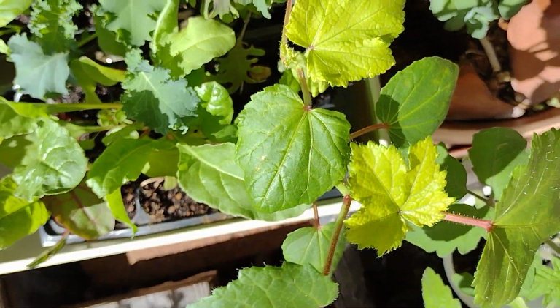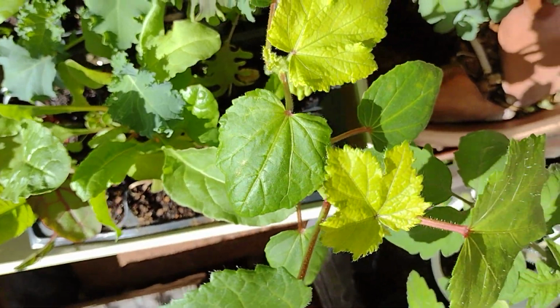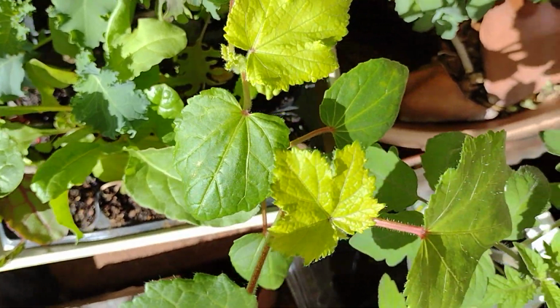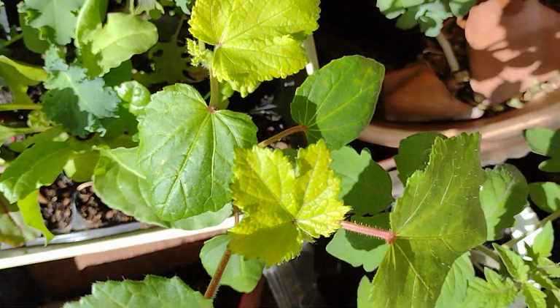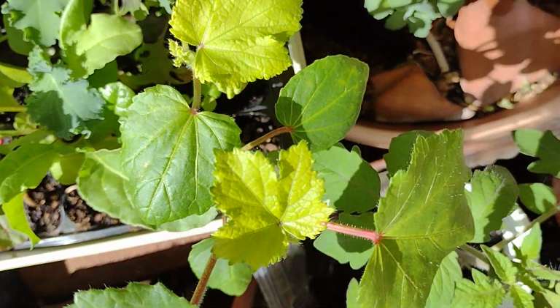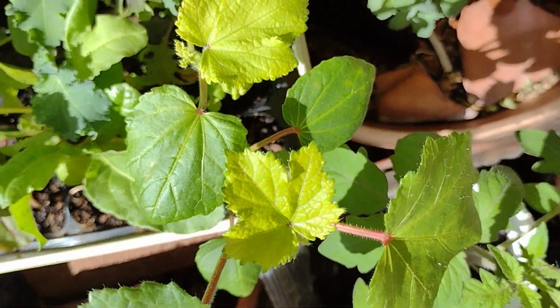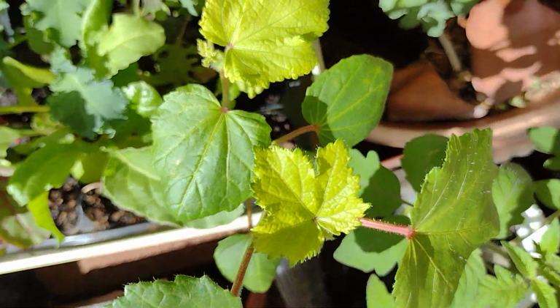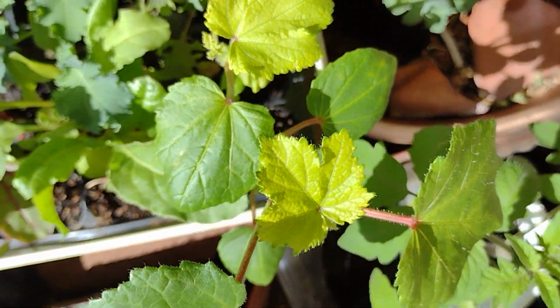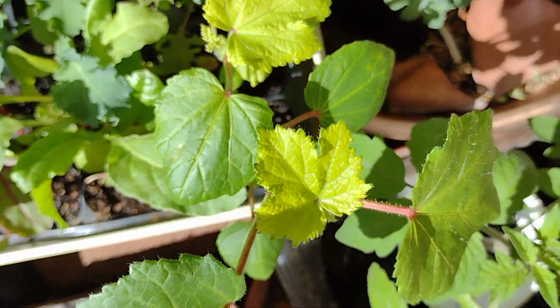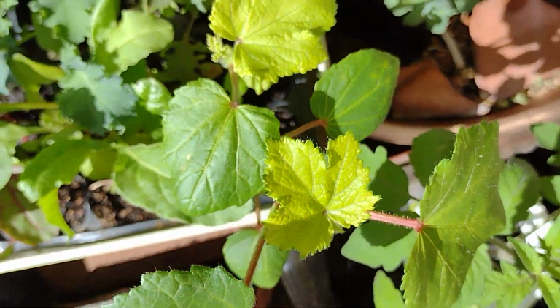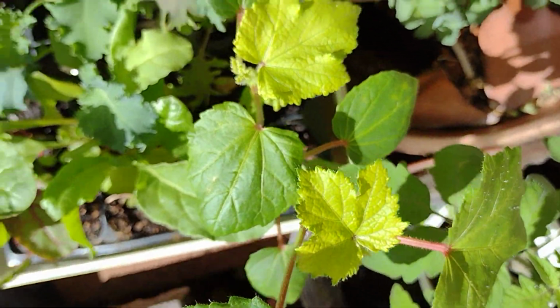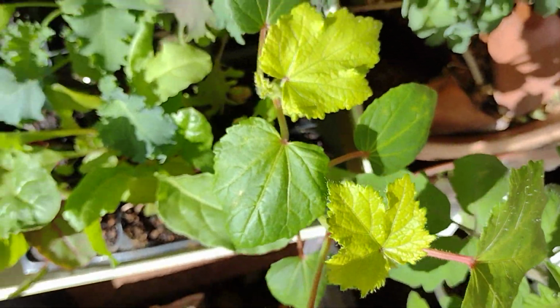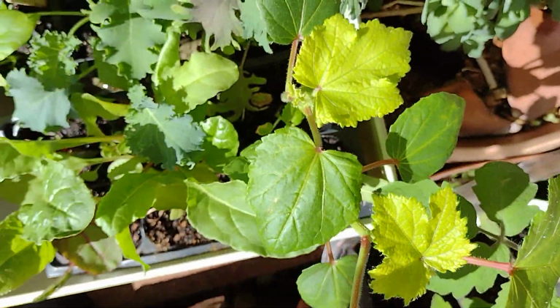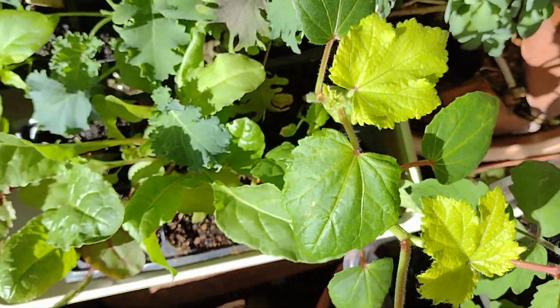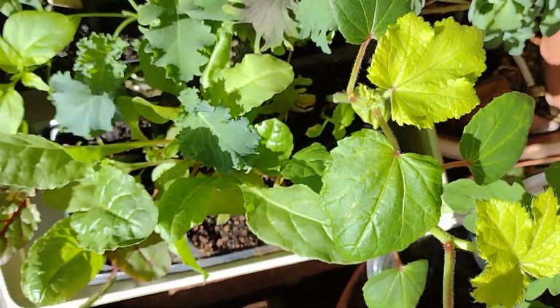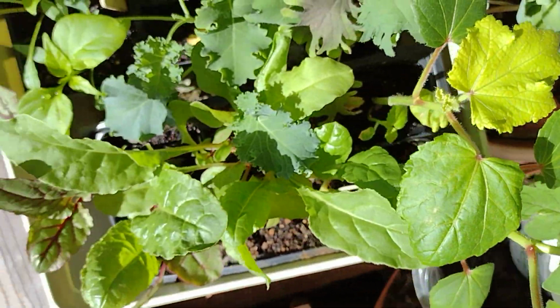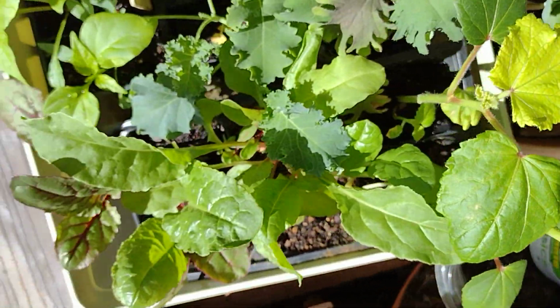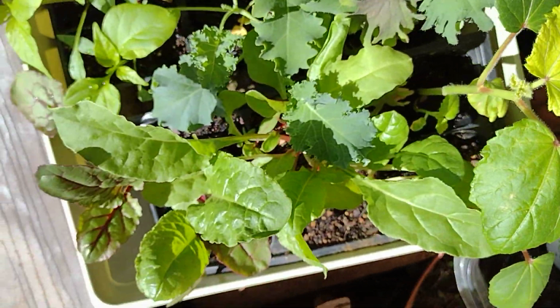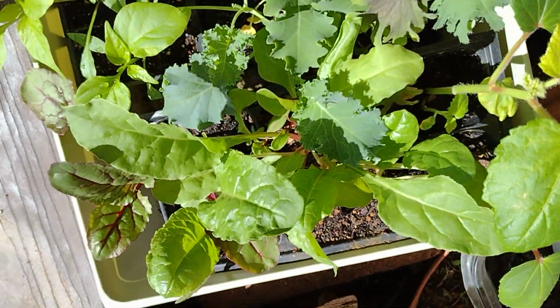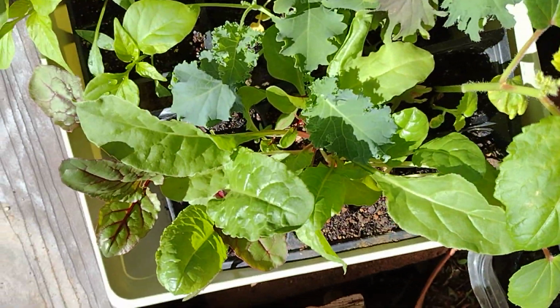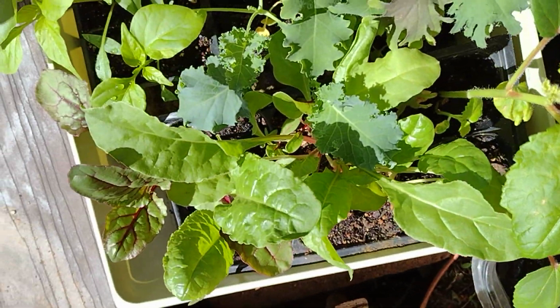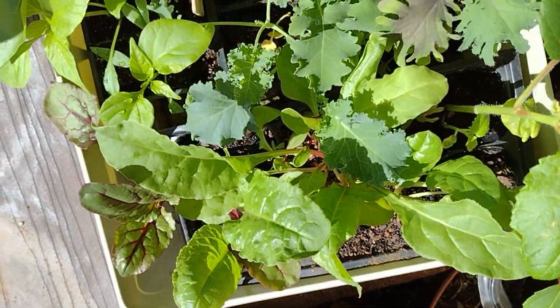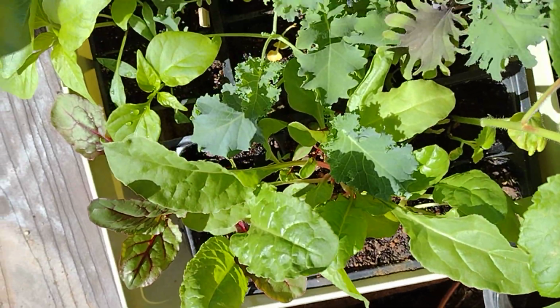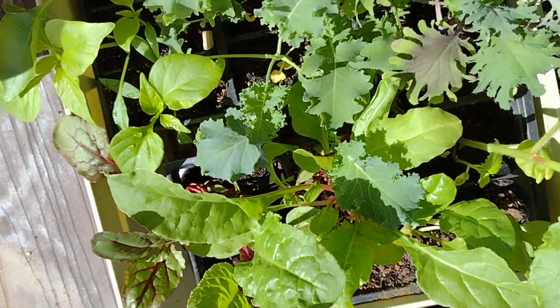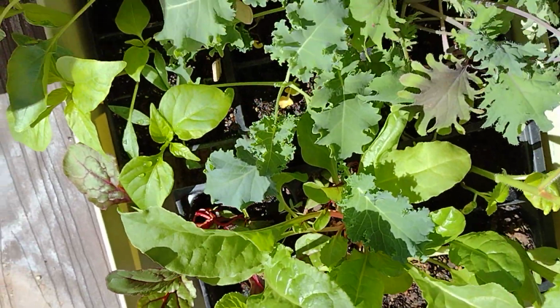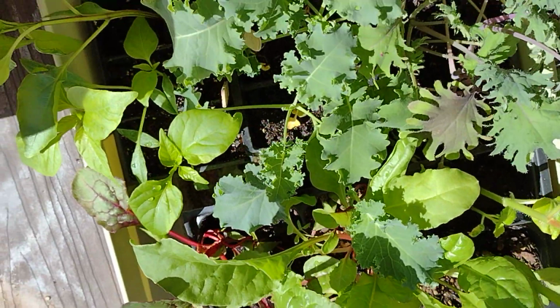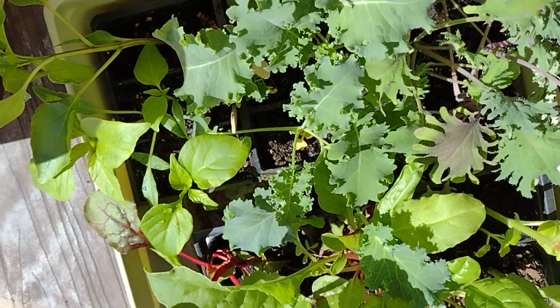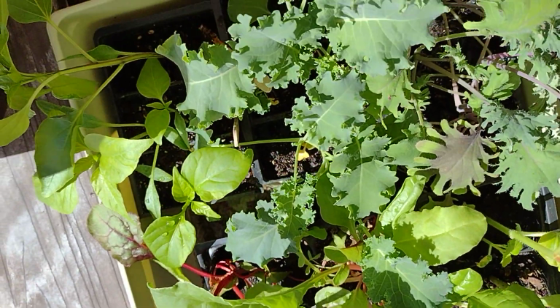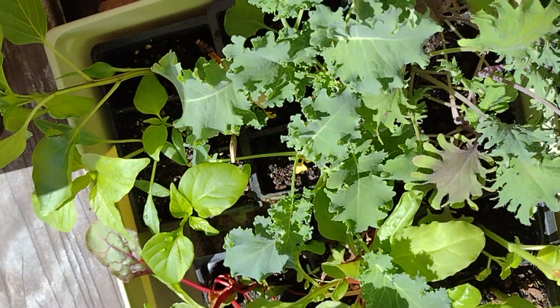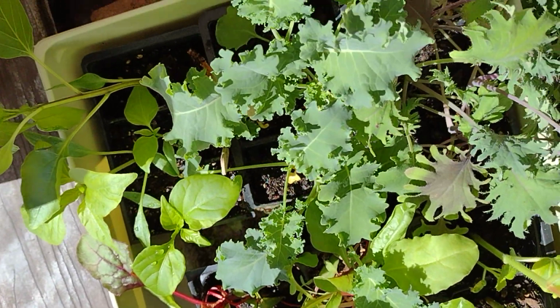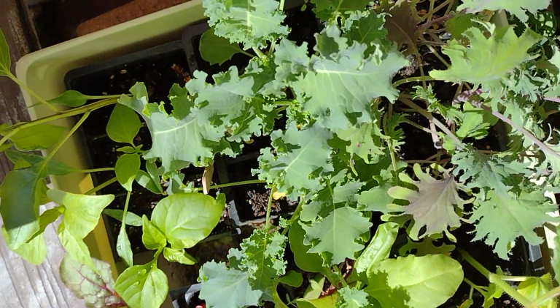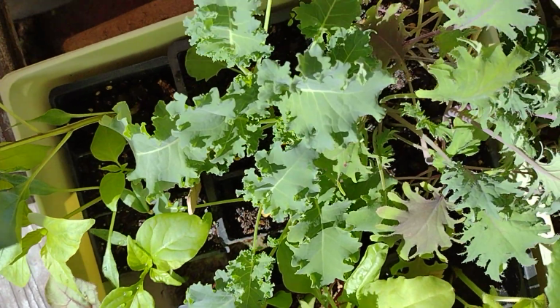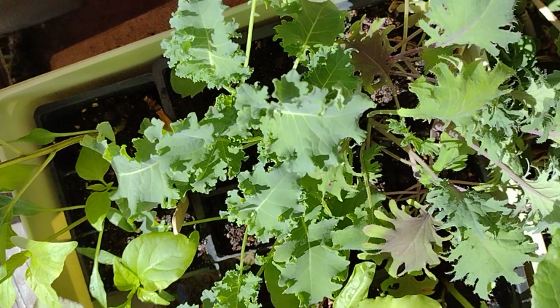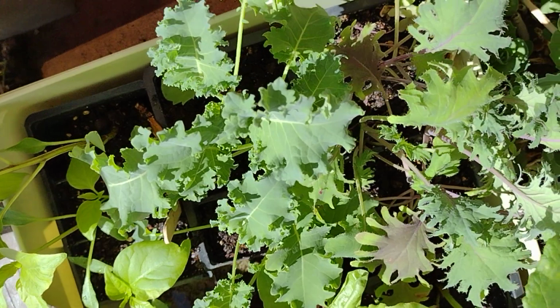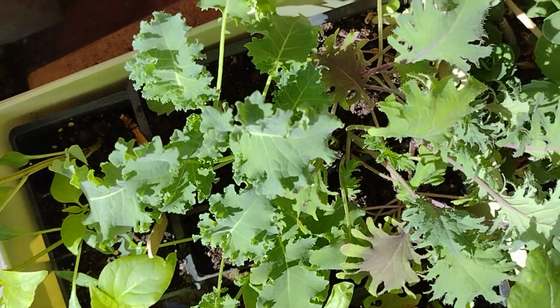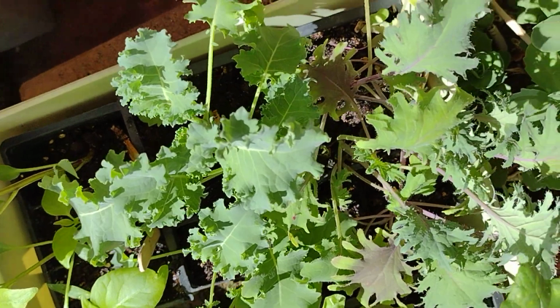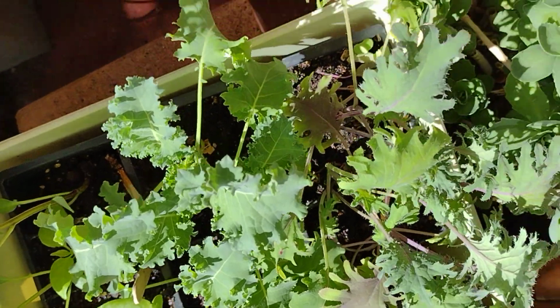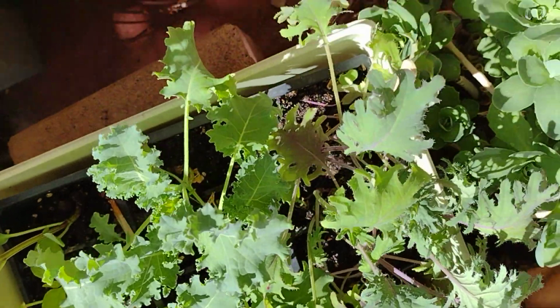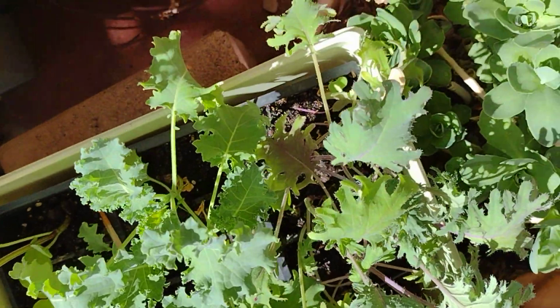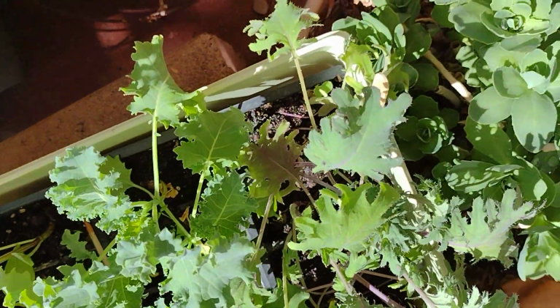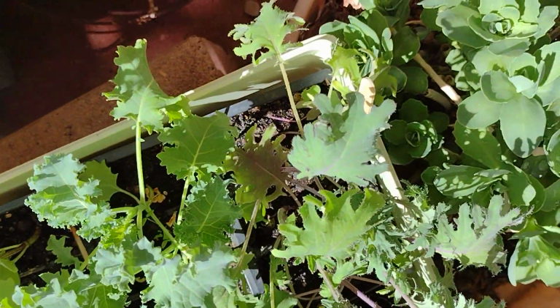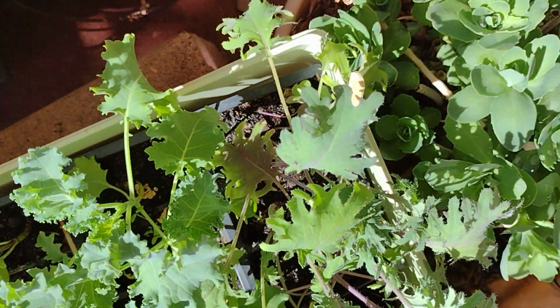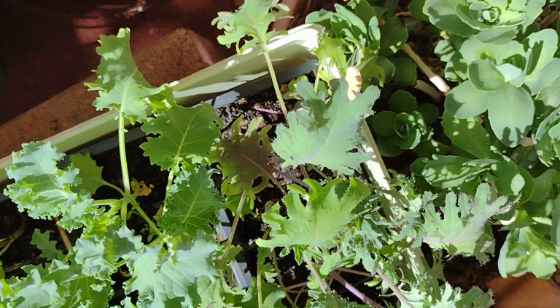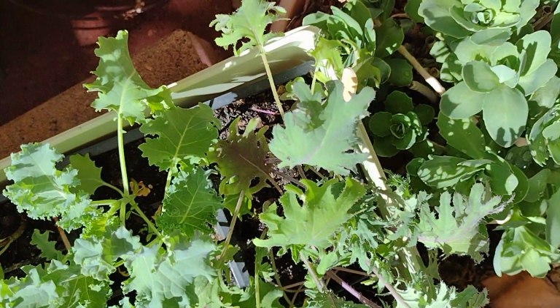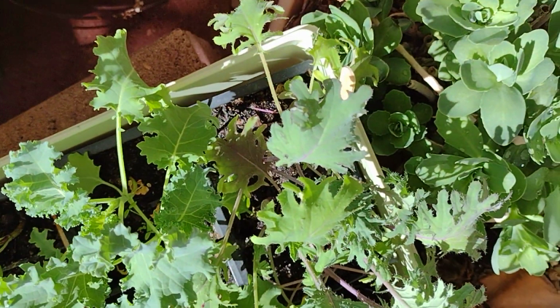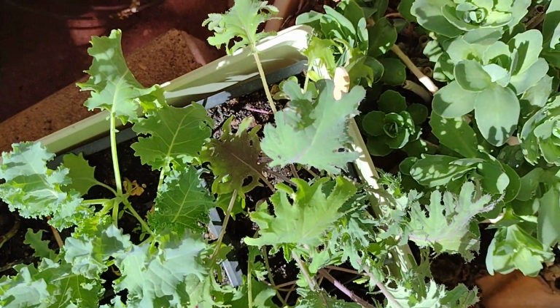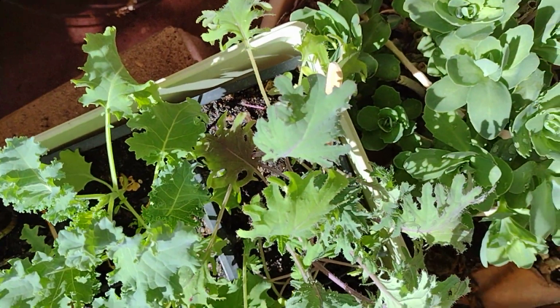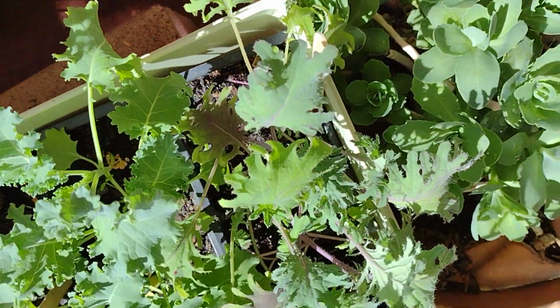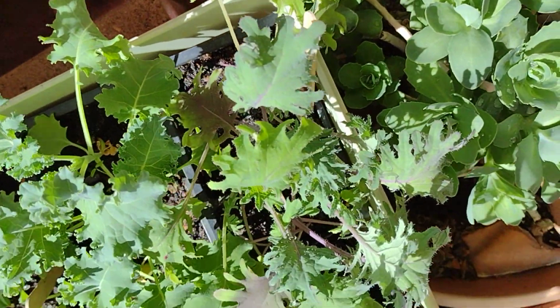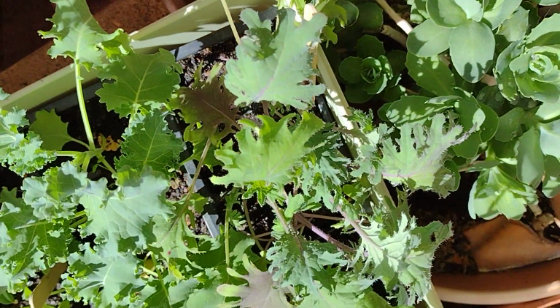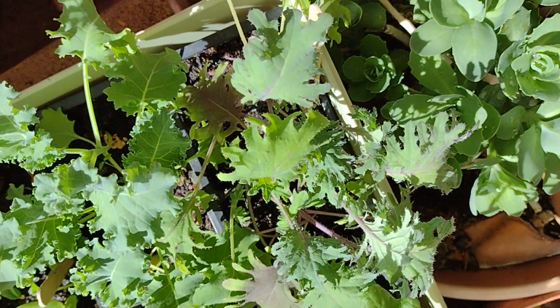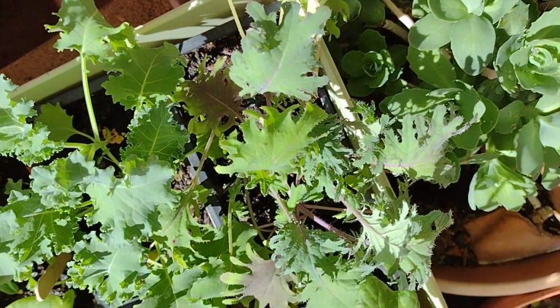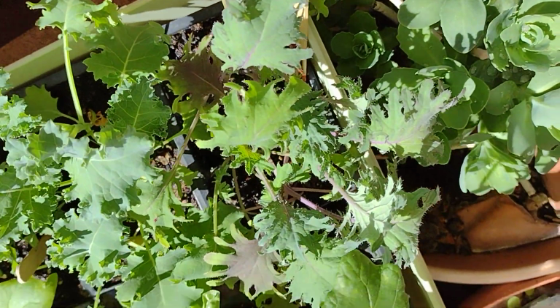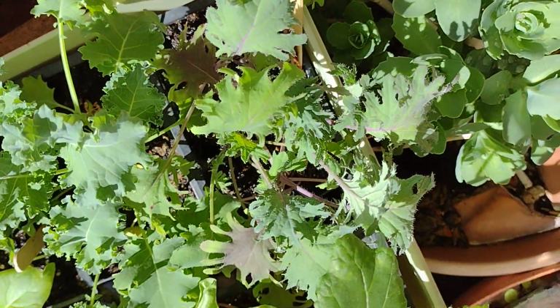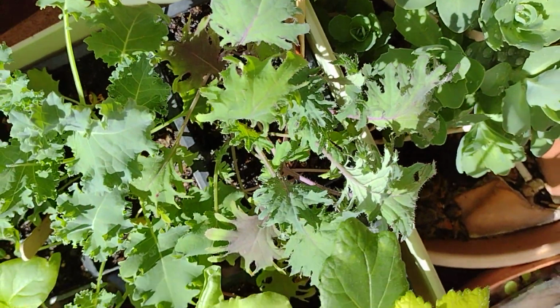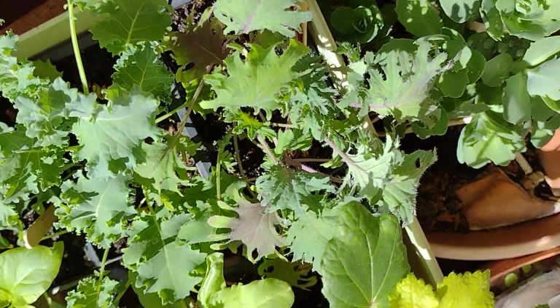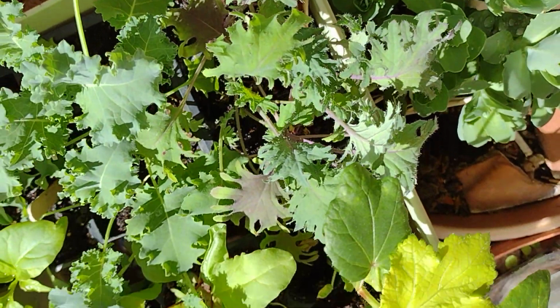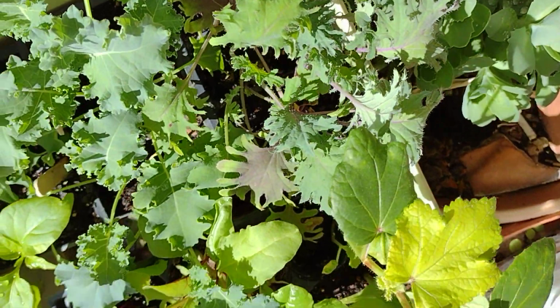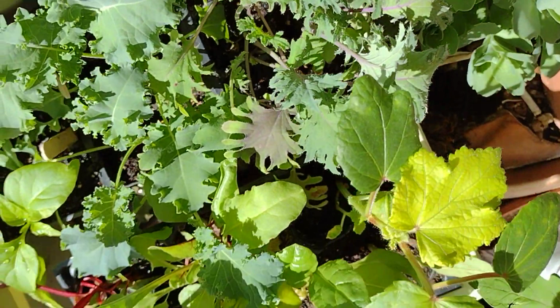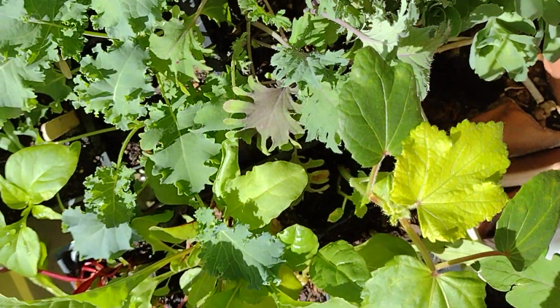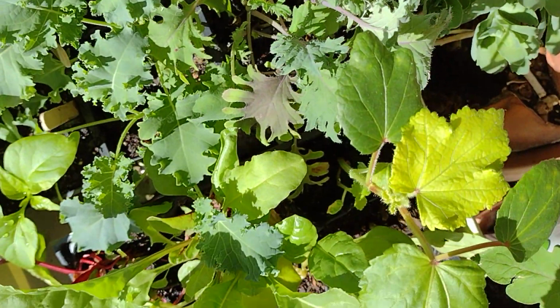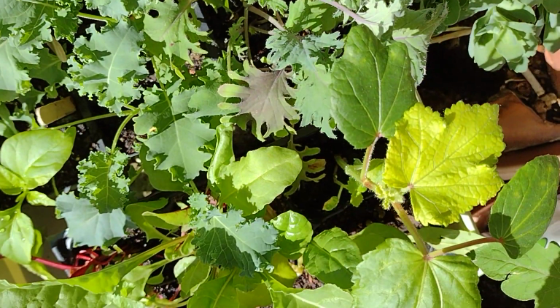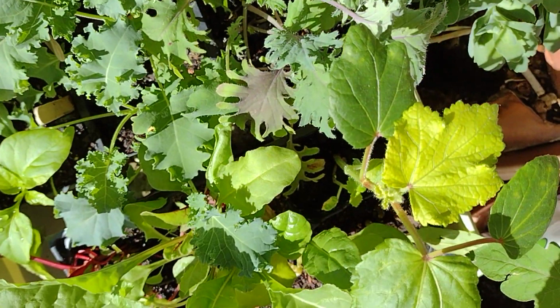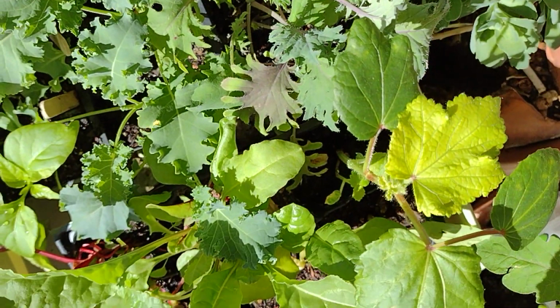I'm growing okra this year. Chard, peppers, kale, and there's collards buried in somewhere.